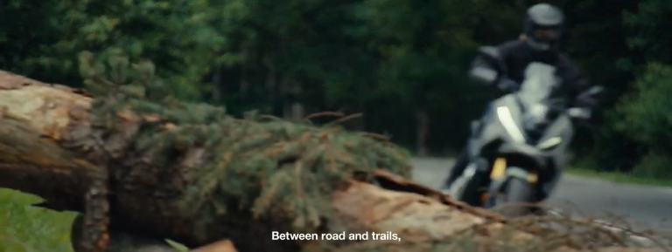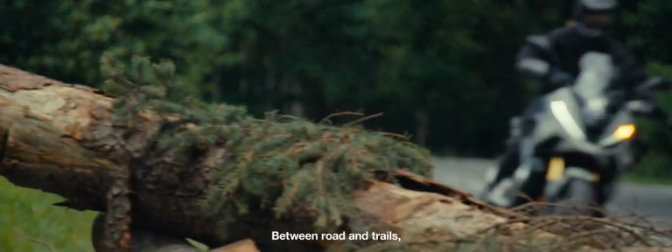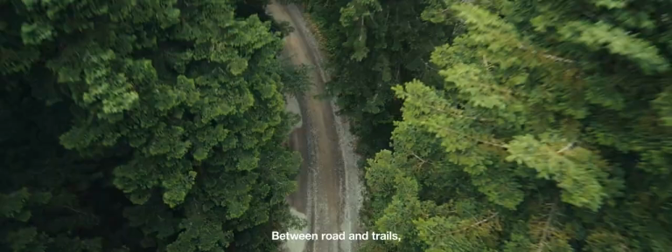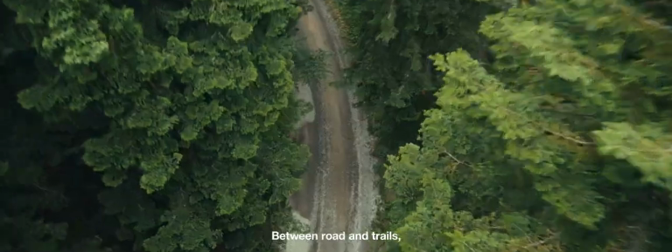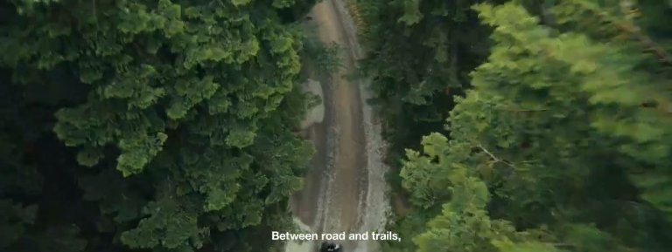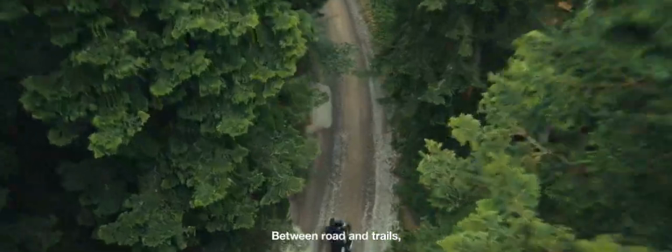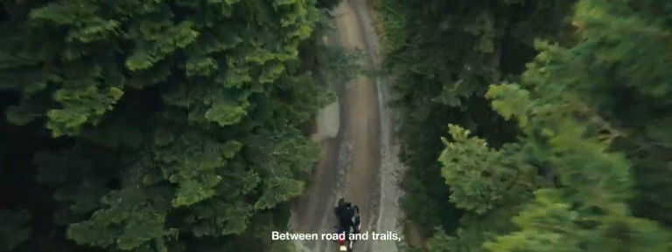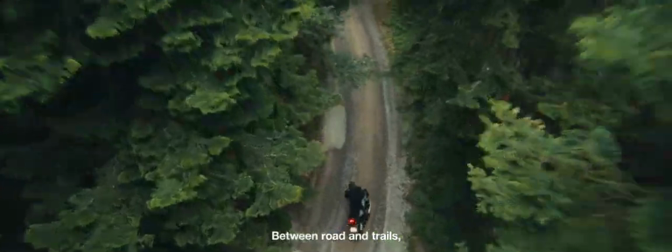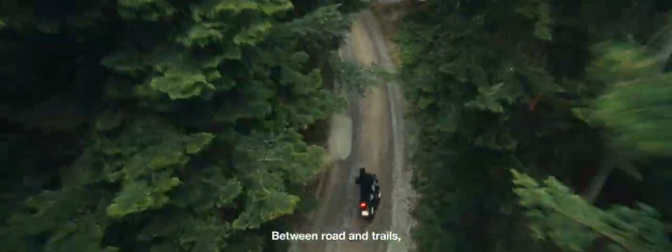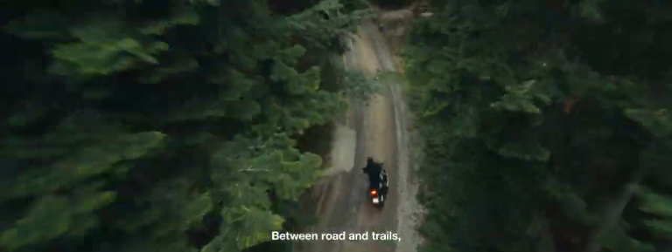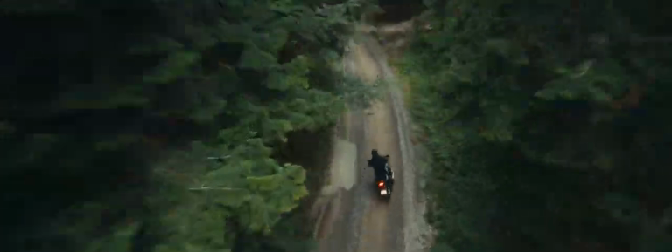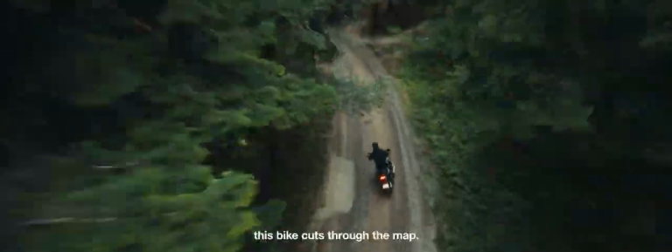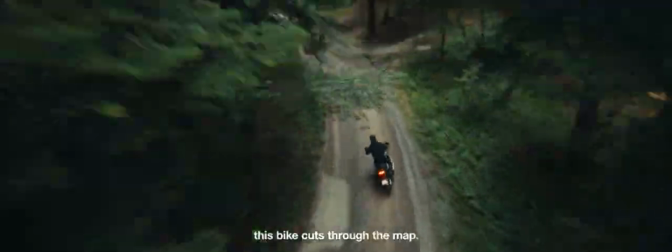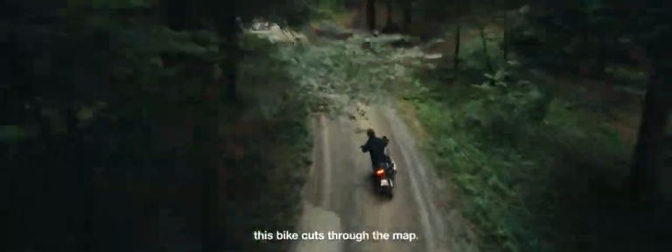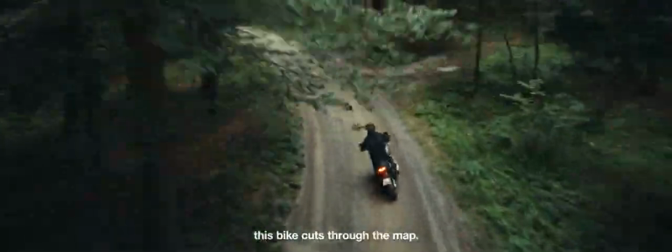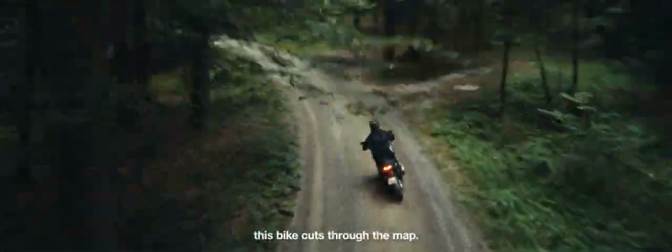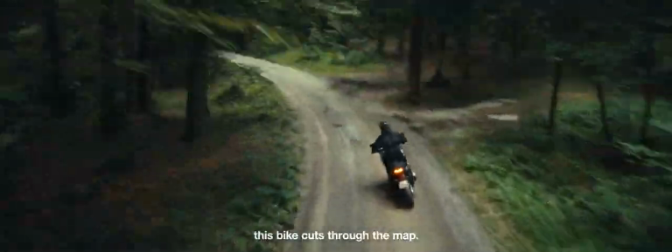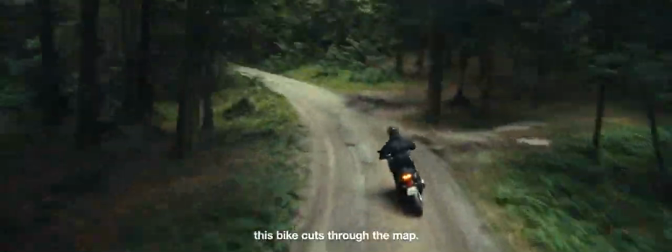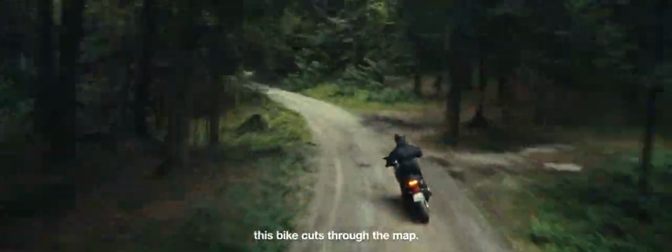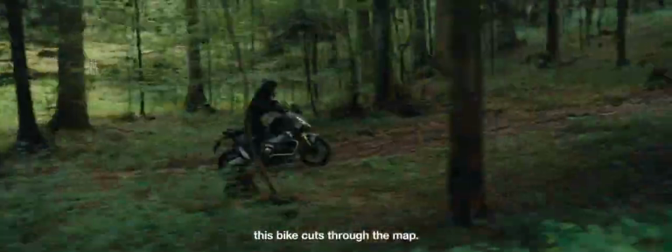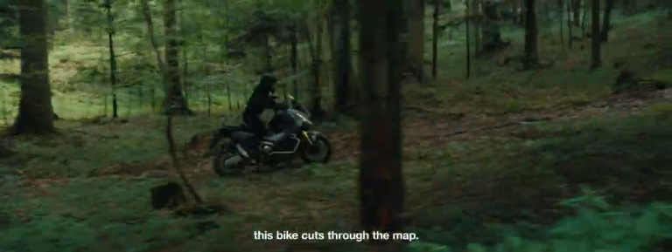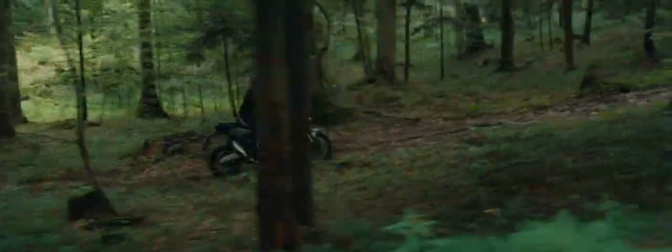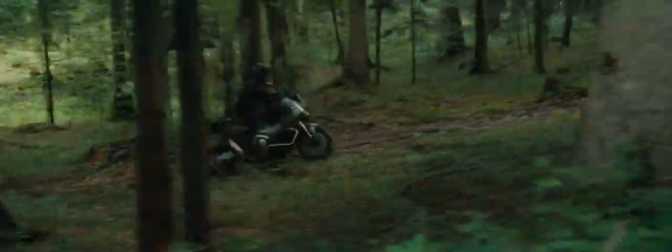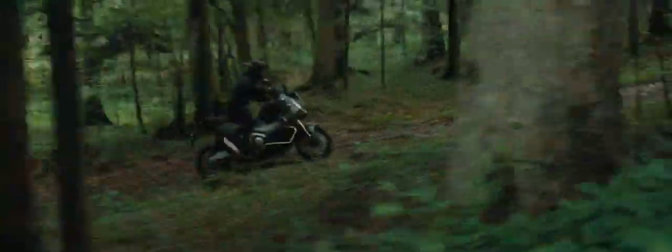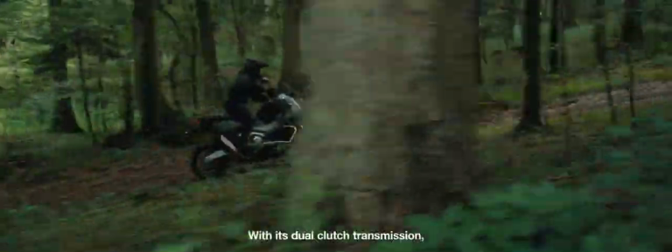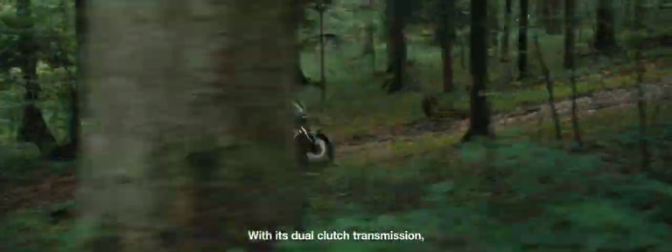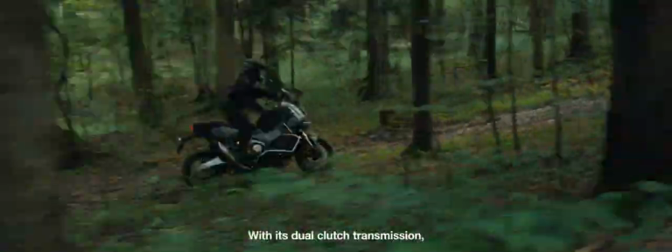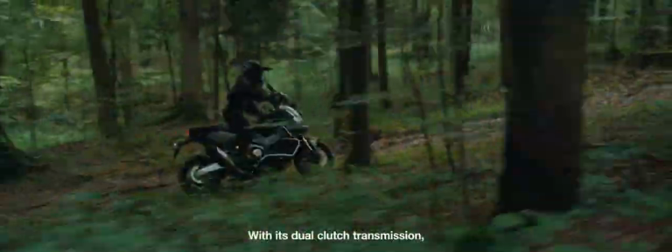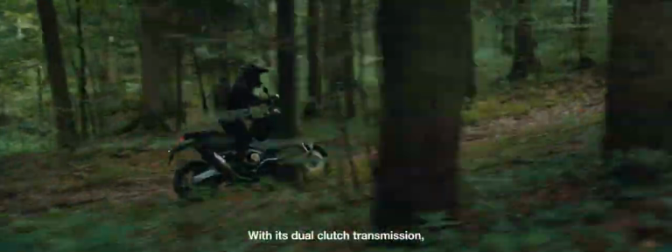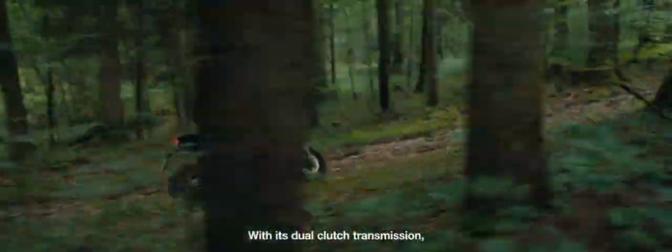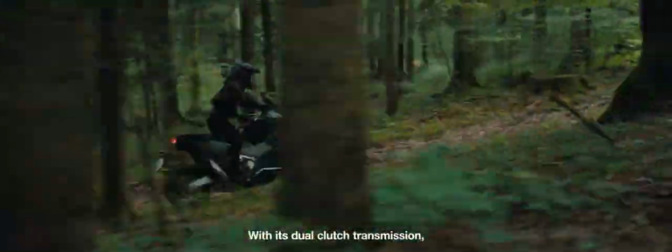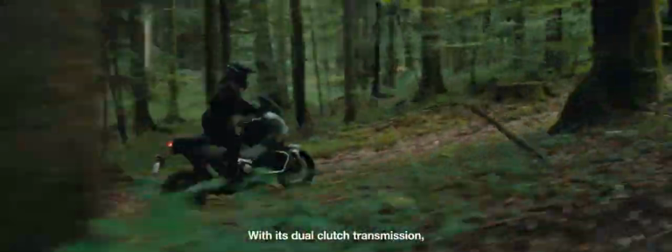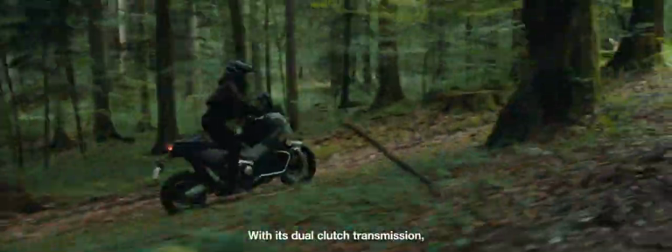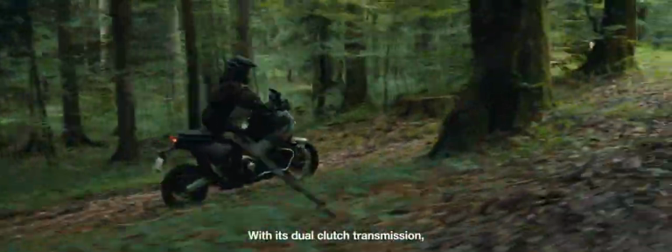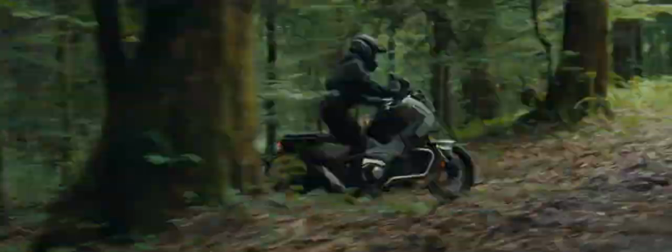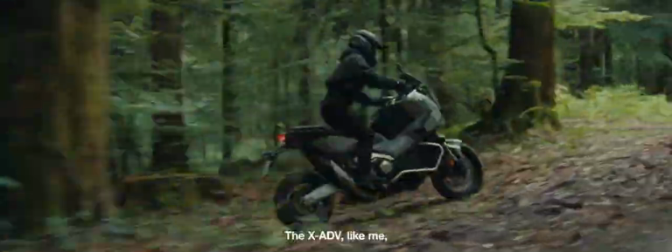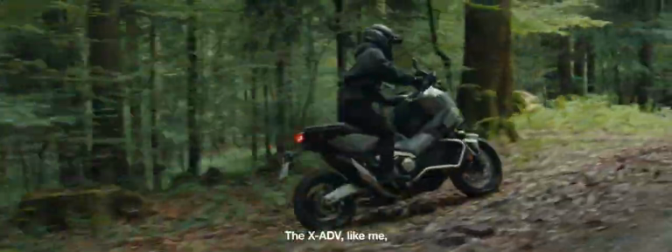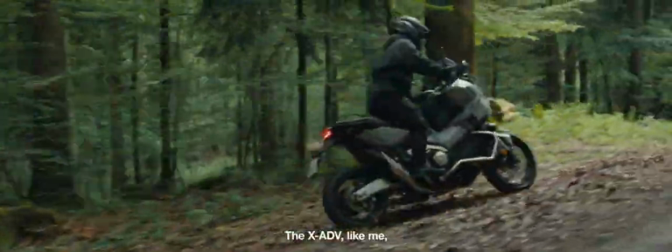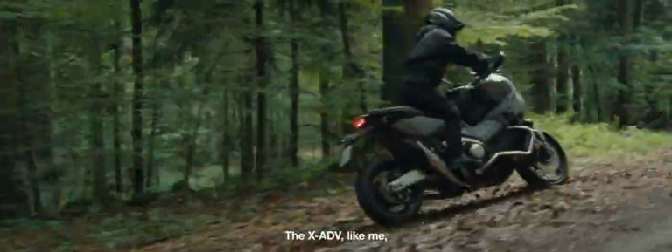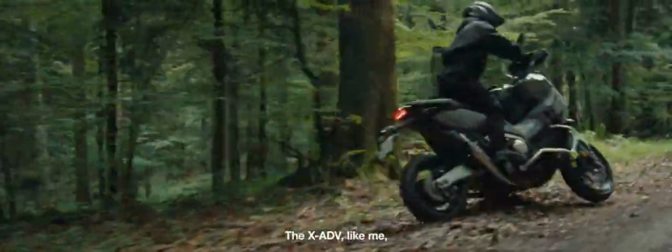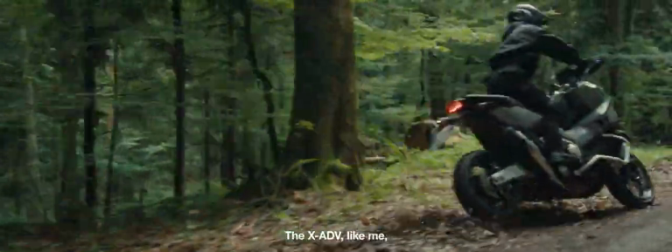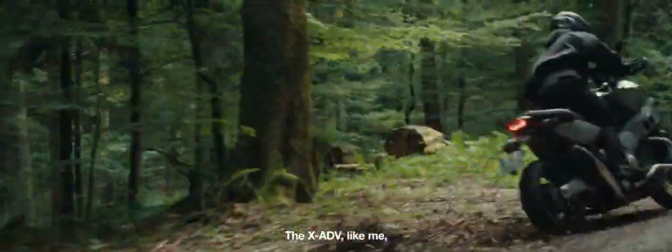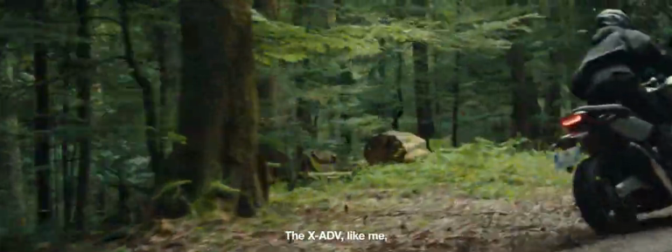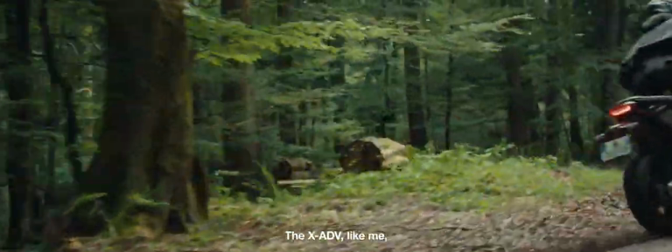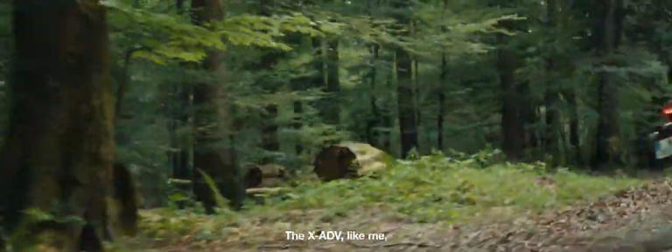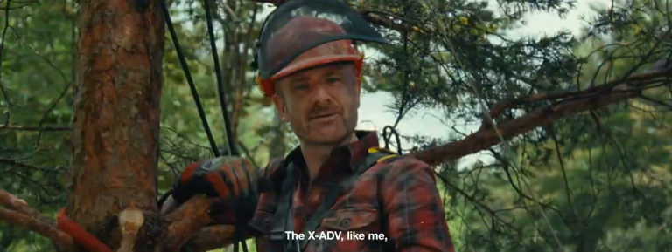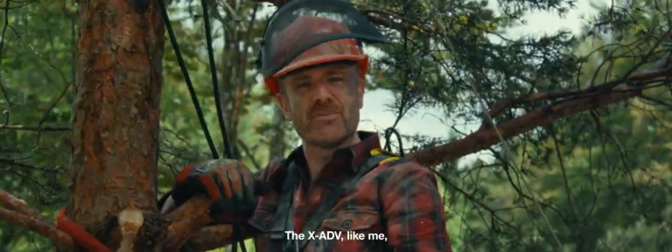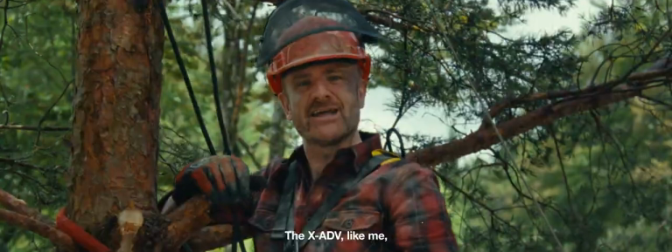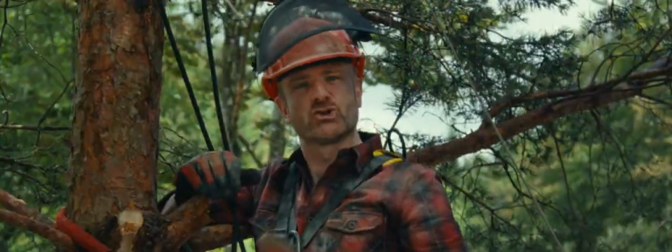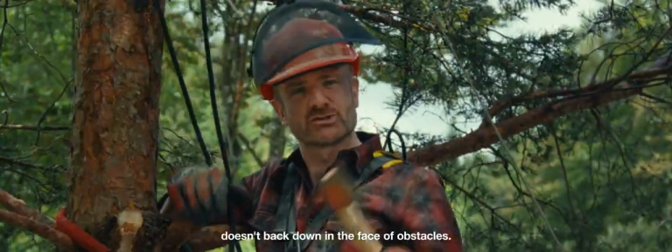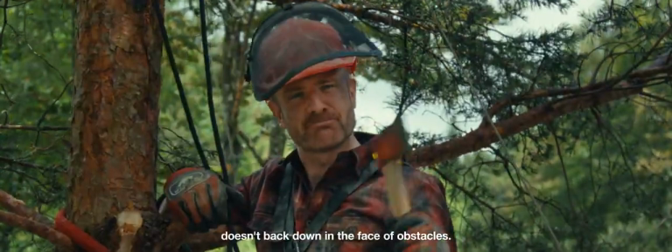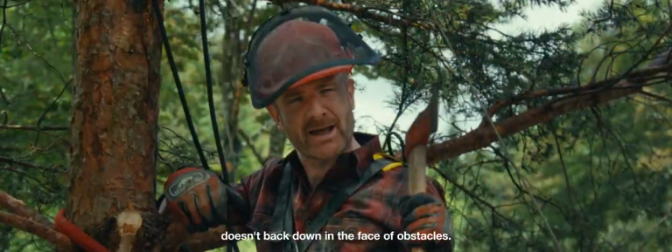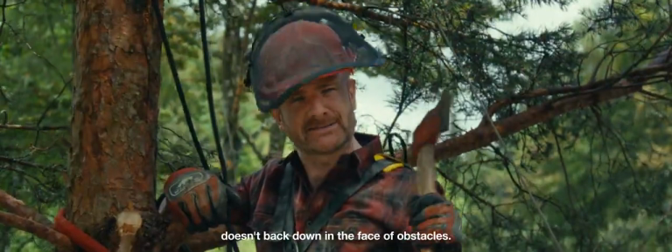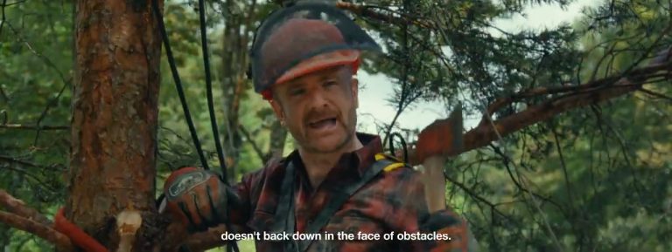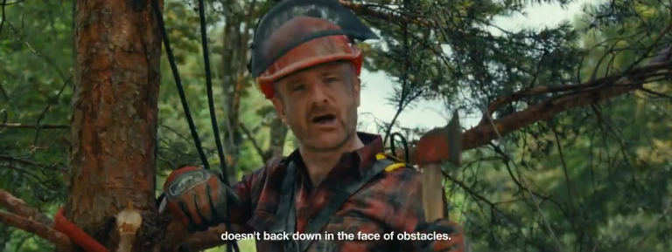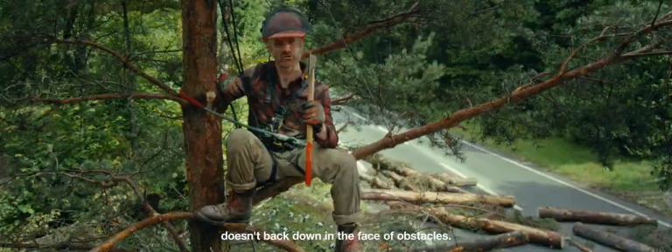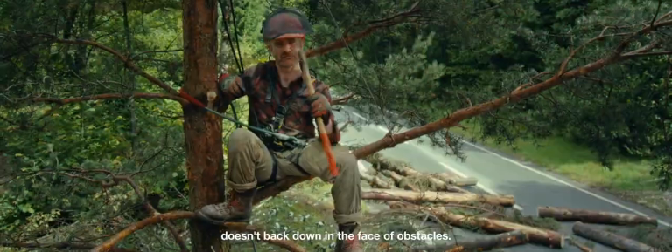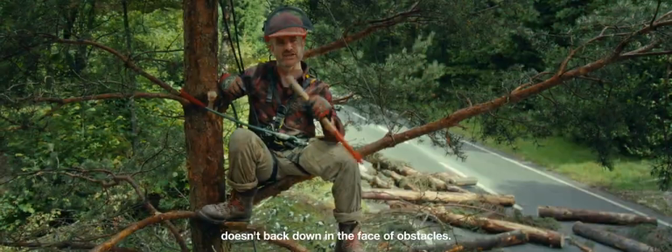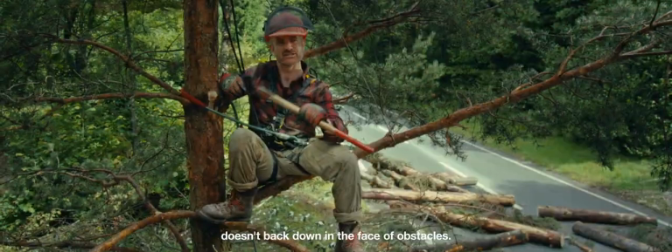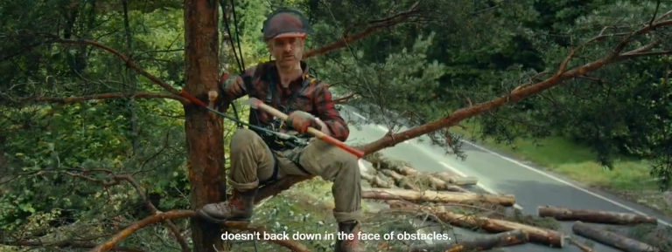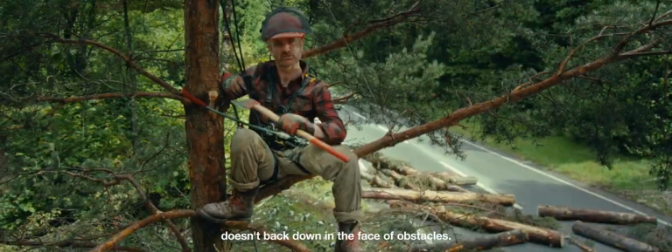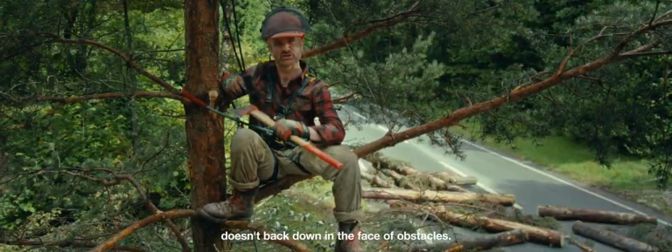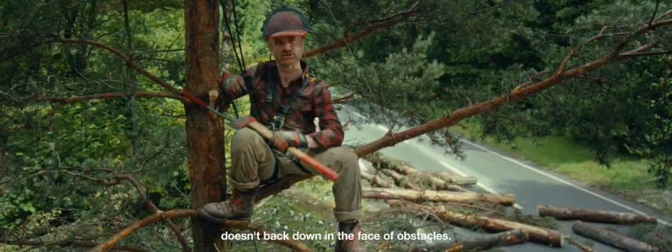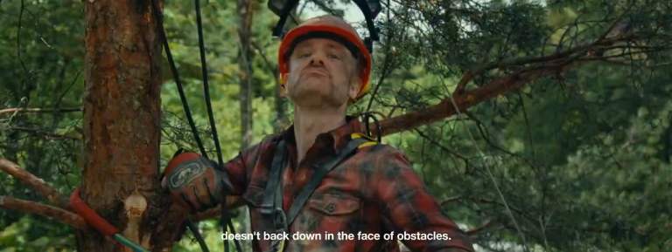Between roads and trails, this bike cuts through the map. With its dual-clutch transmission, the XADV, like me, doesn't back down in the face of obstacles.